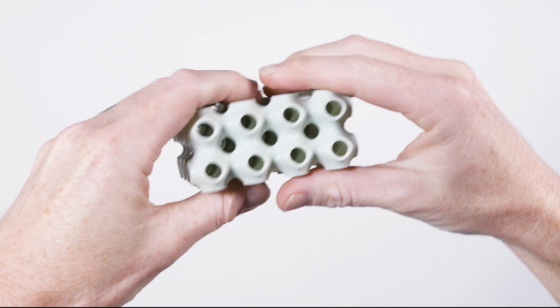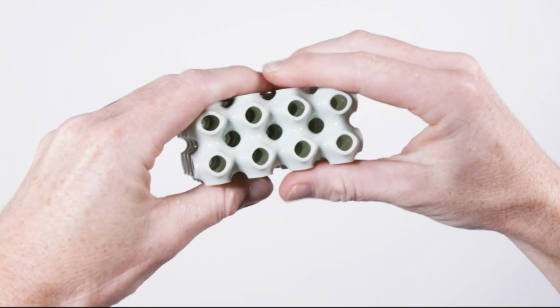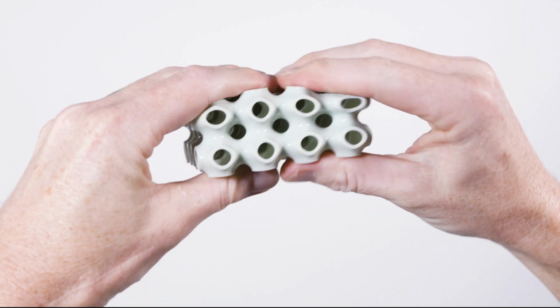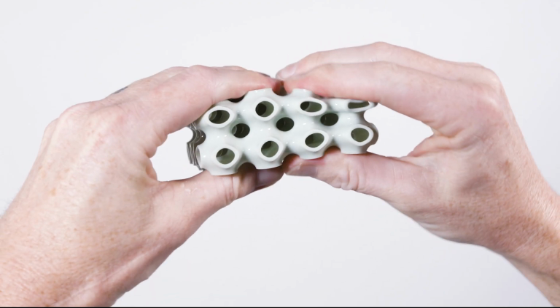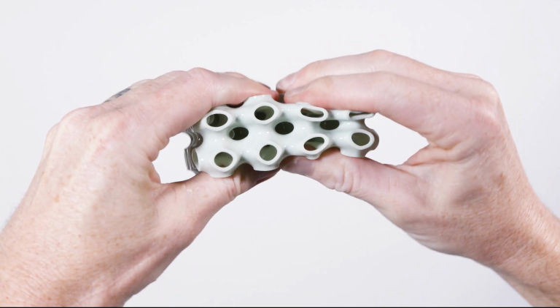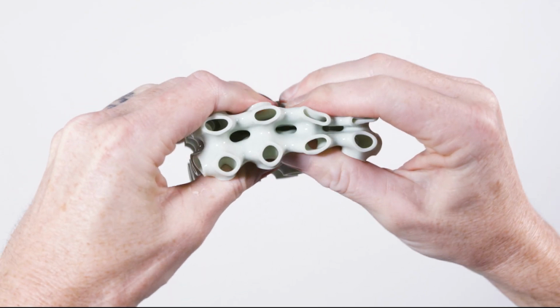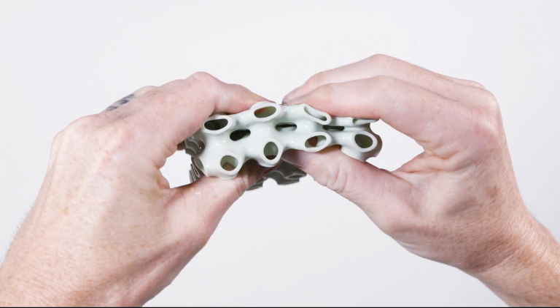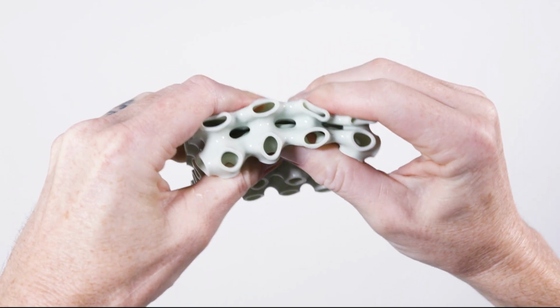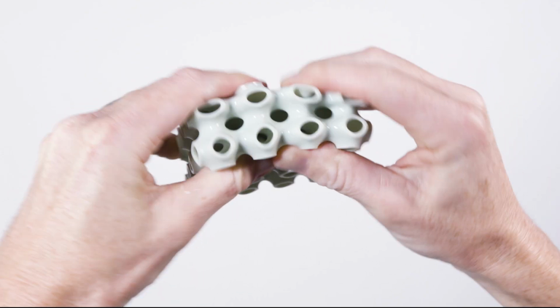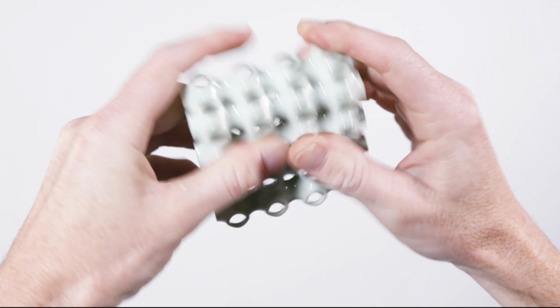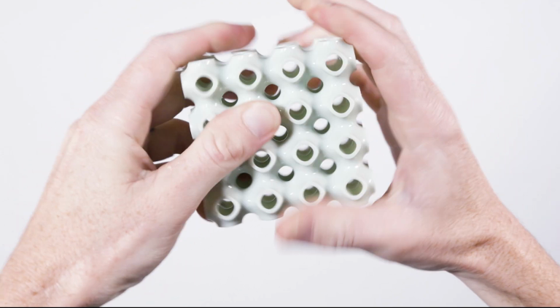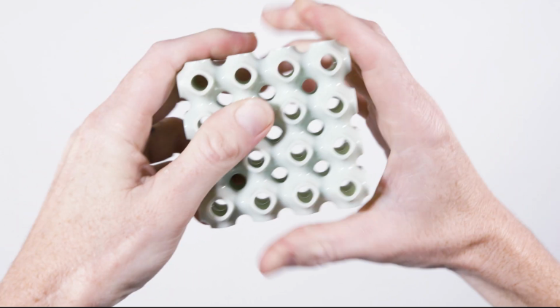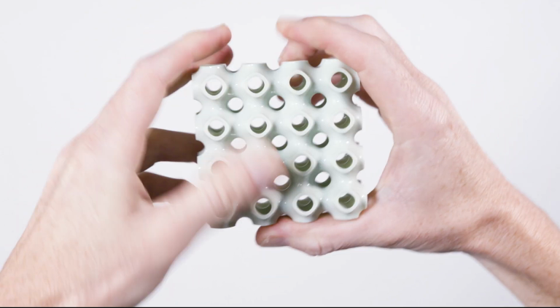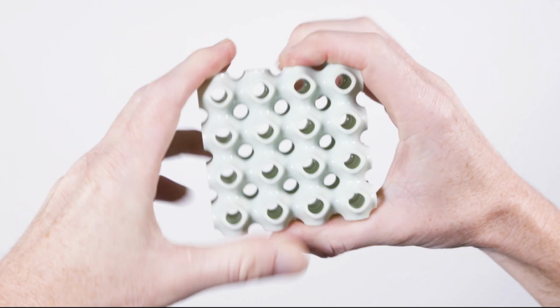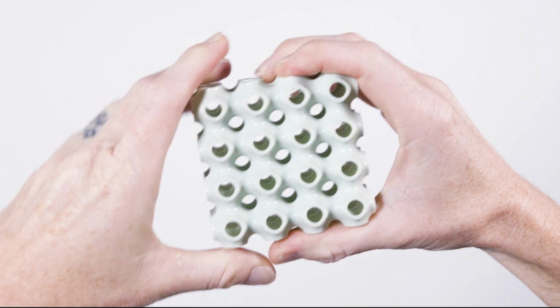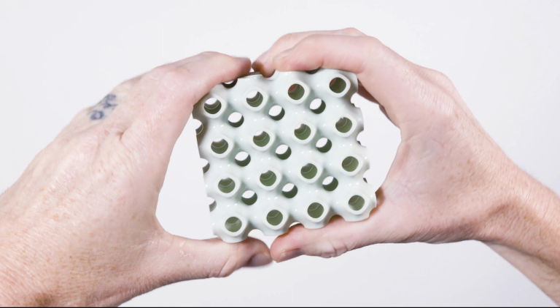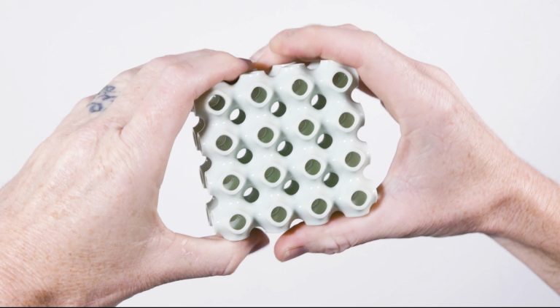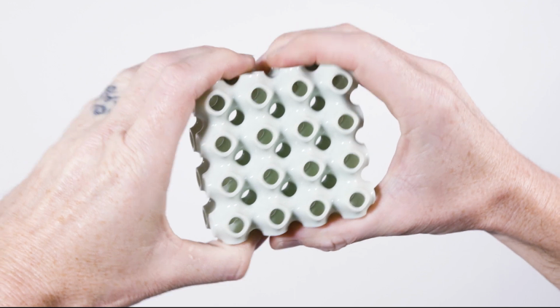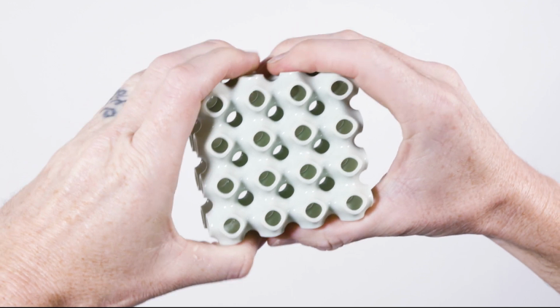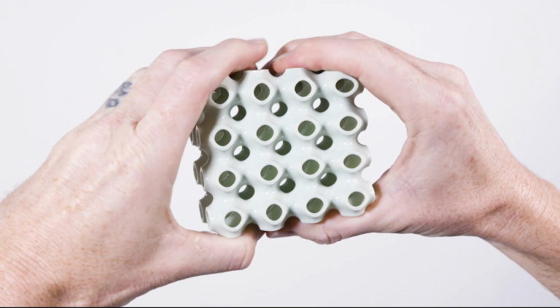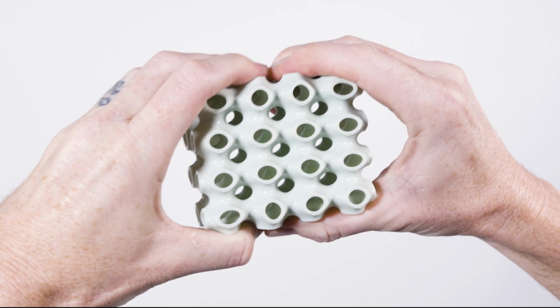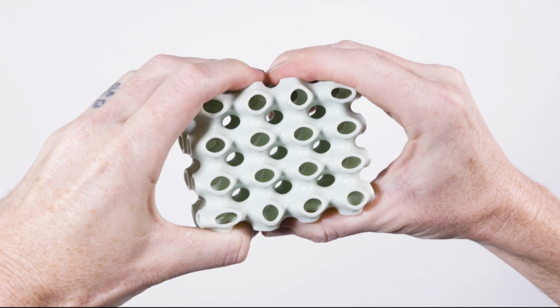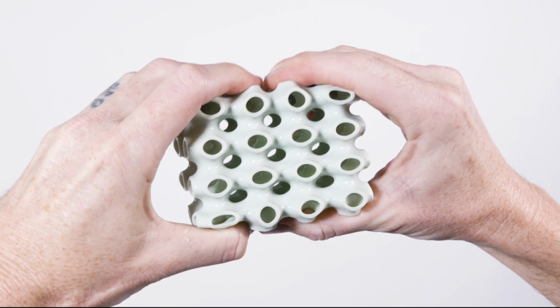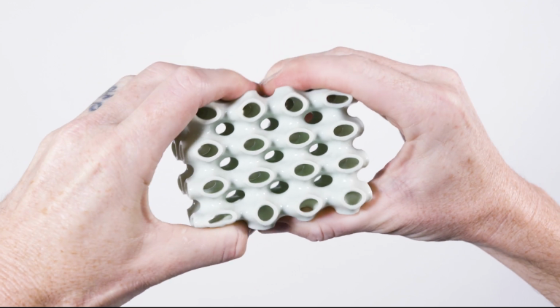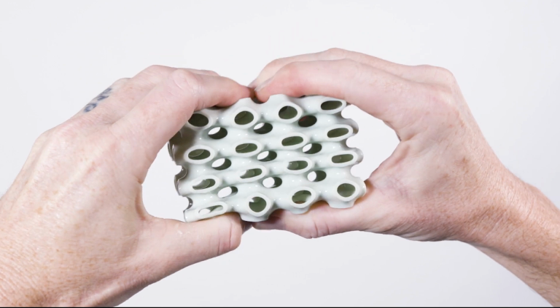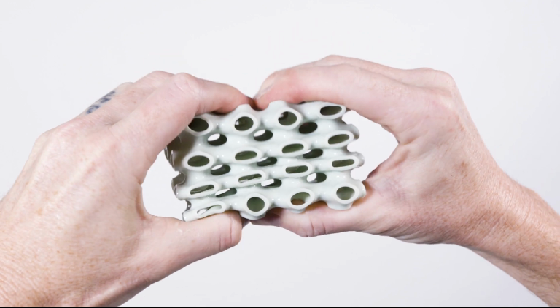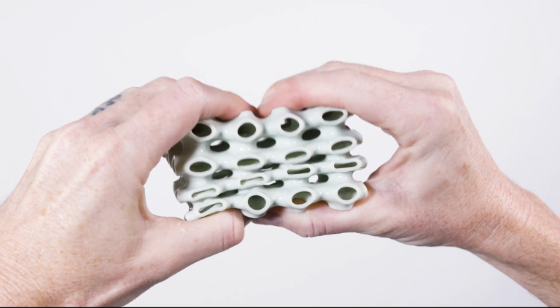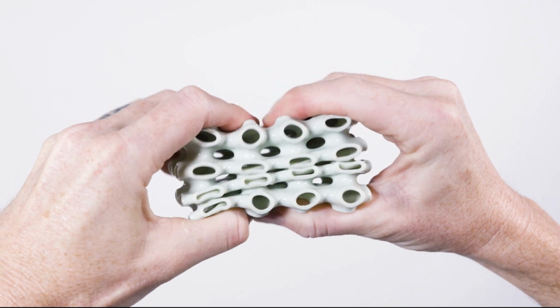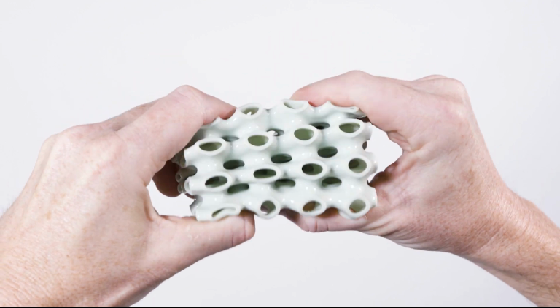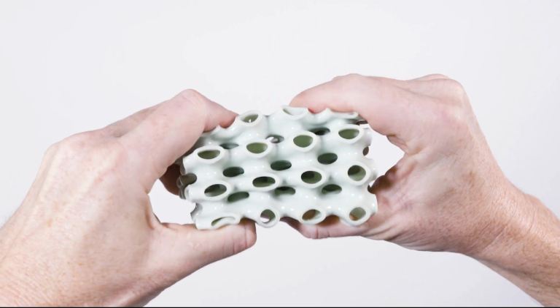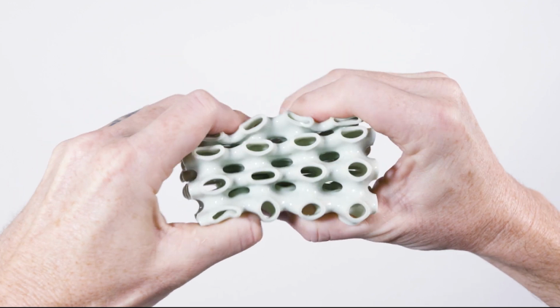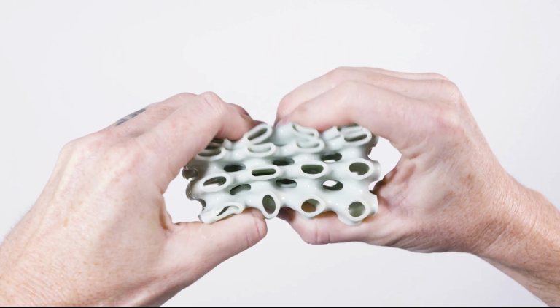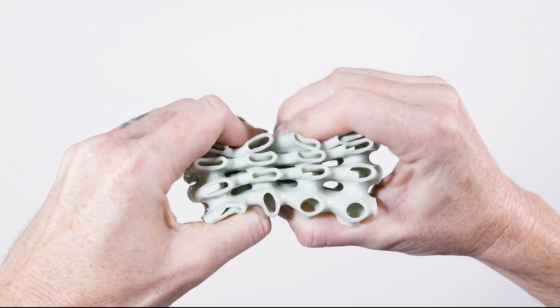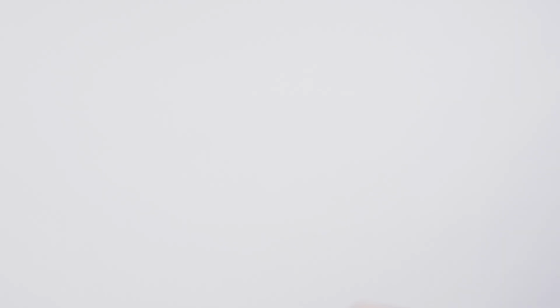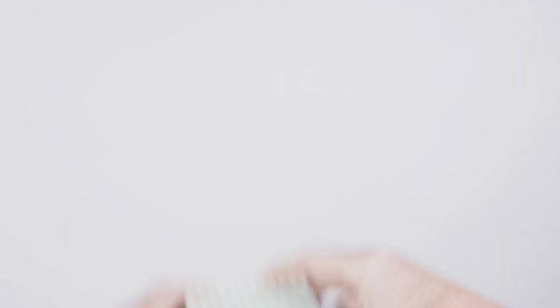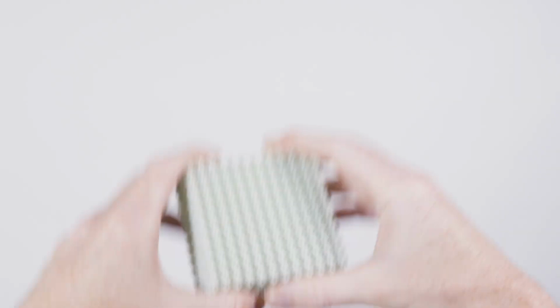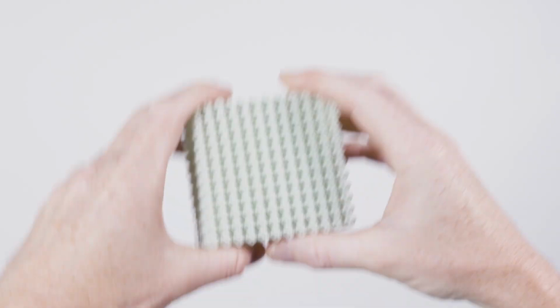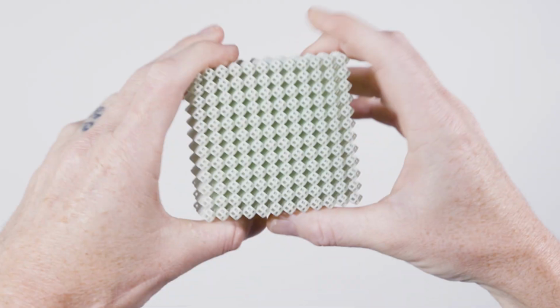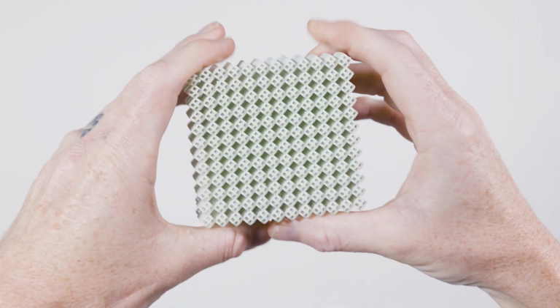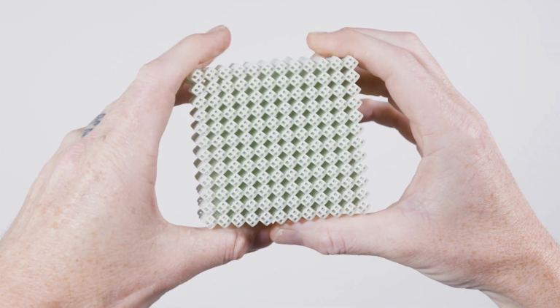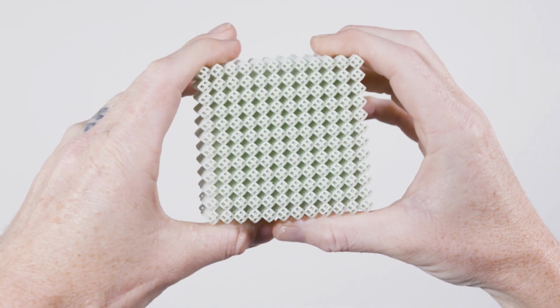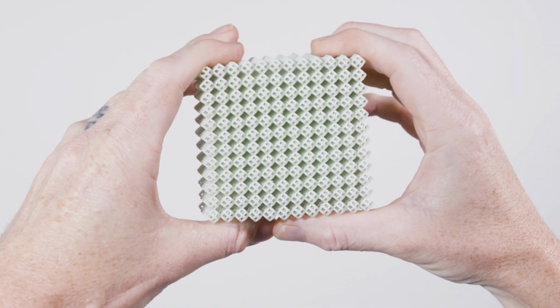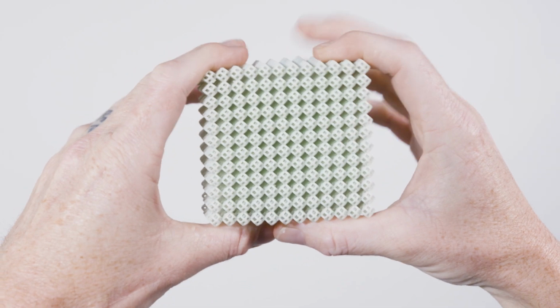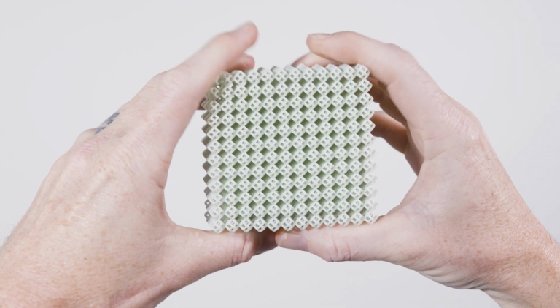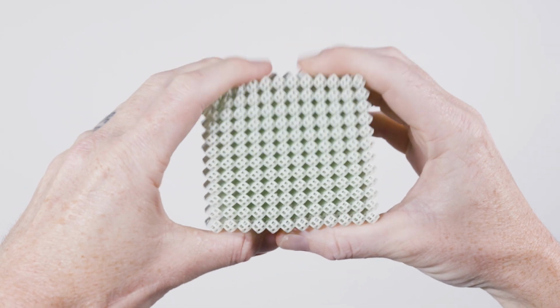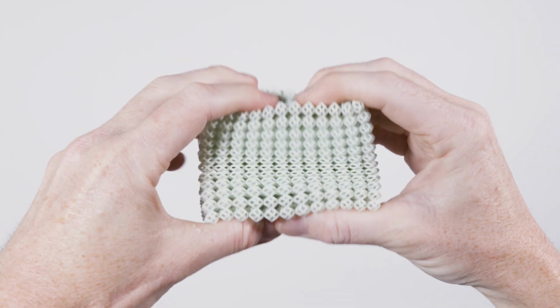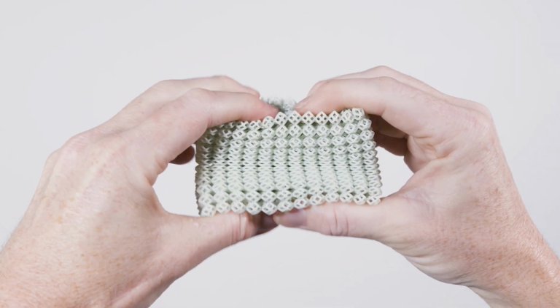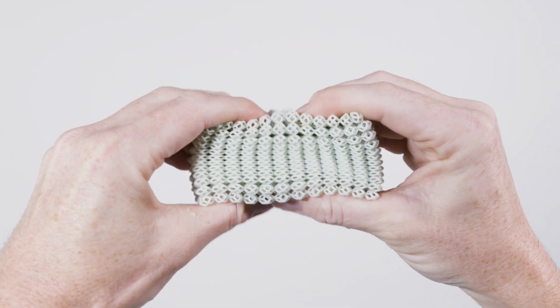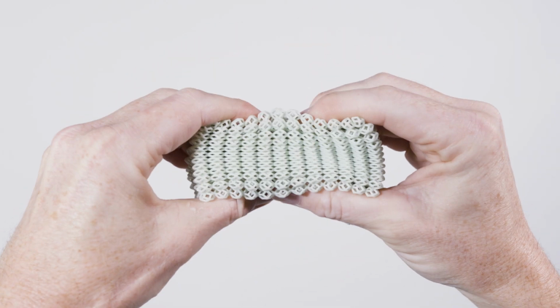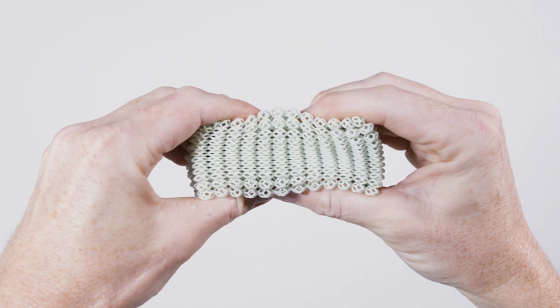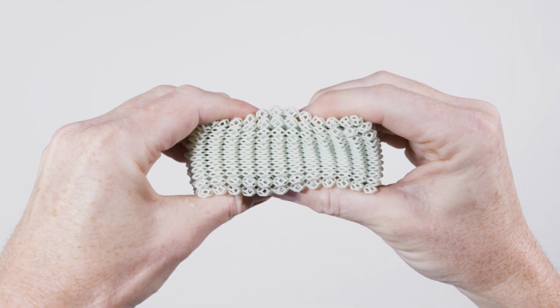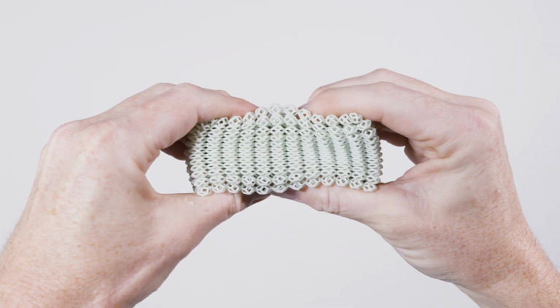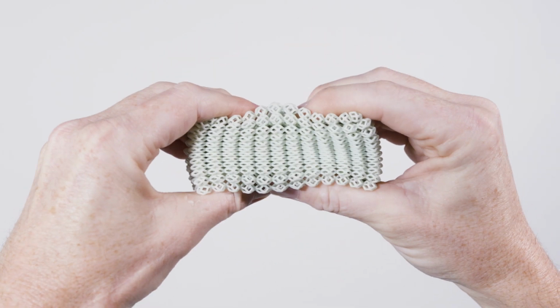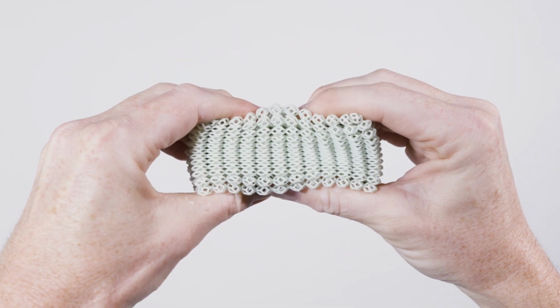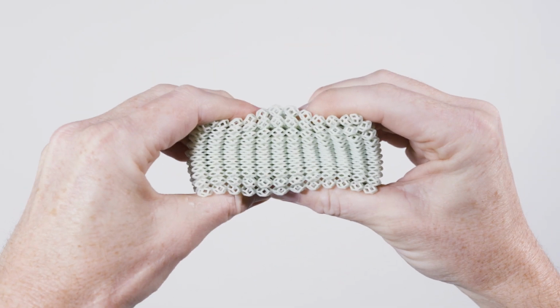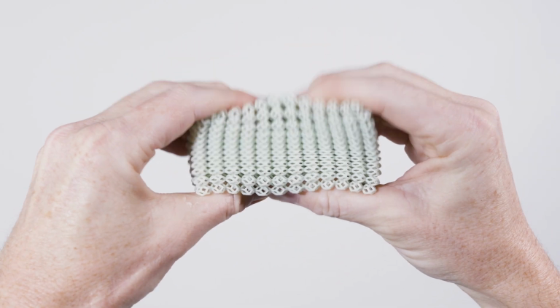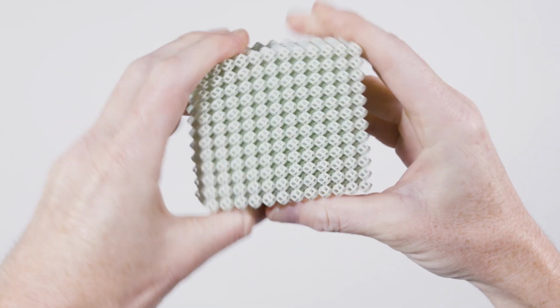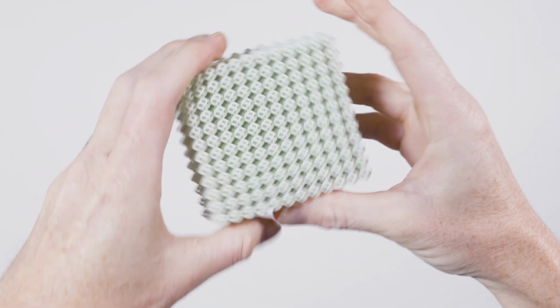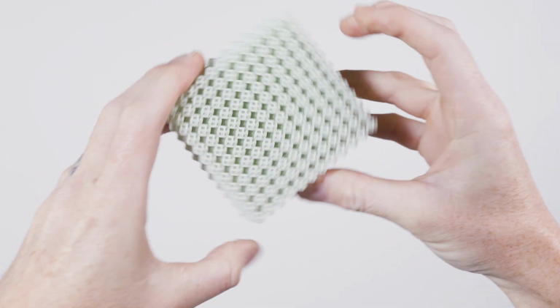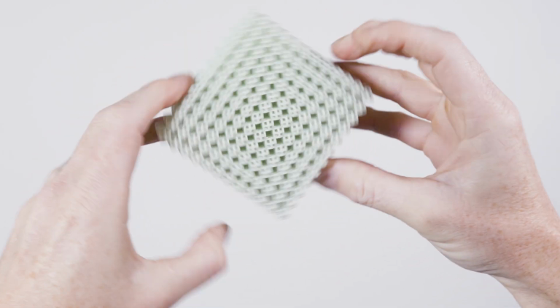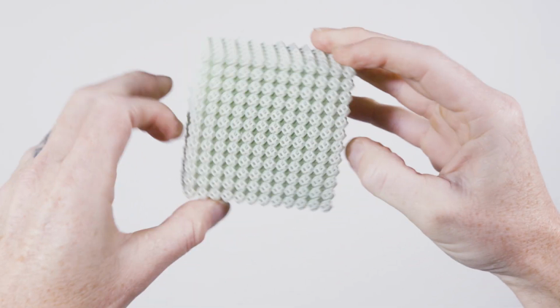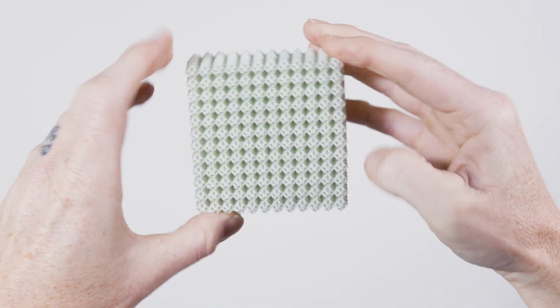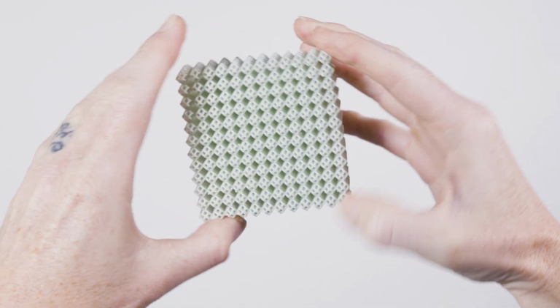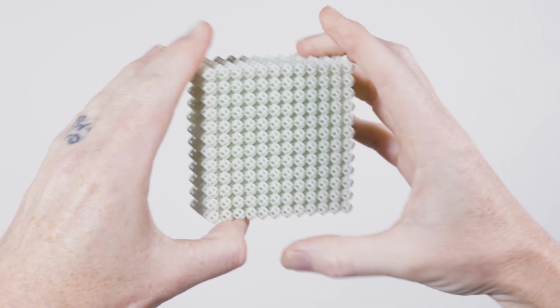In thick parts, it's quite stiff and resembles a hard rubber. But when you use thinner parts, like in a lattice design, it's very flexible.